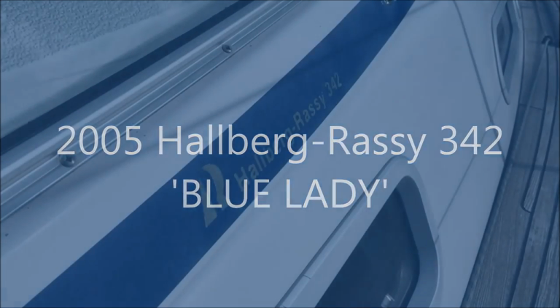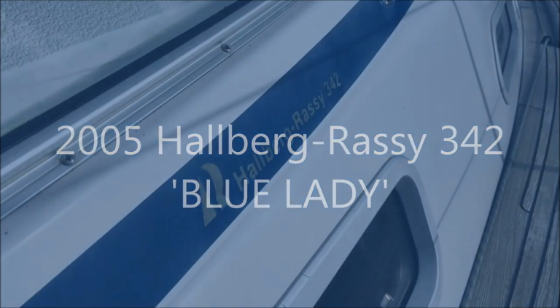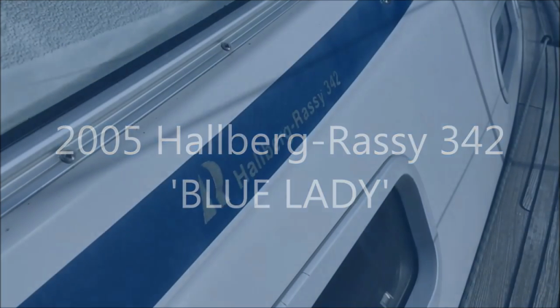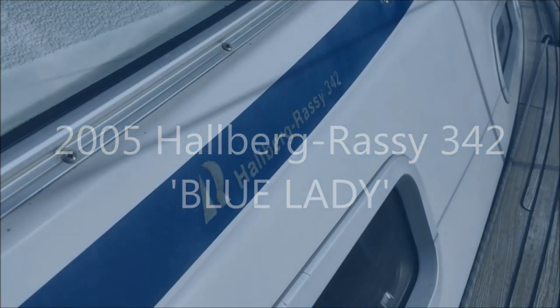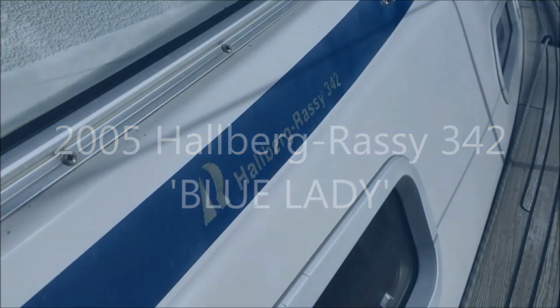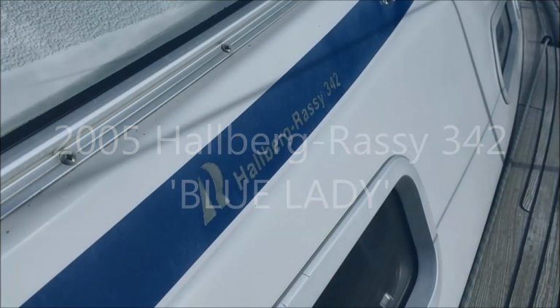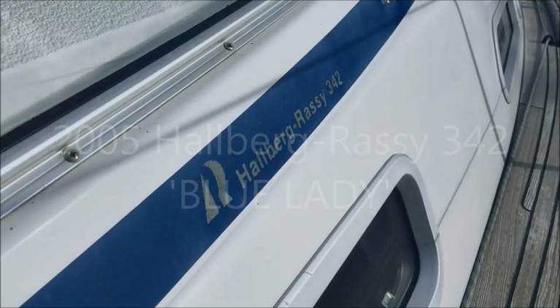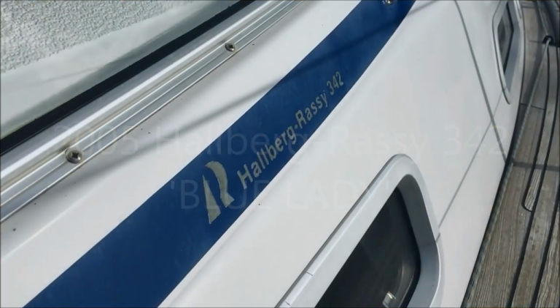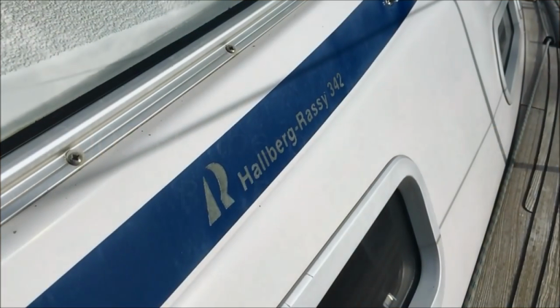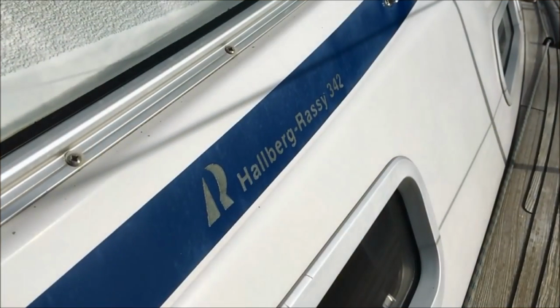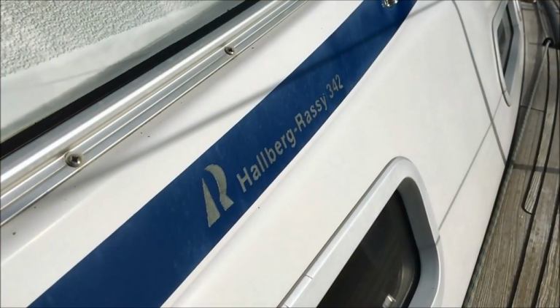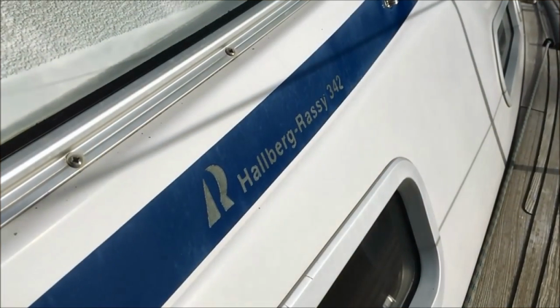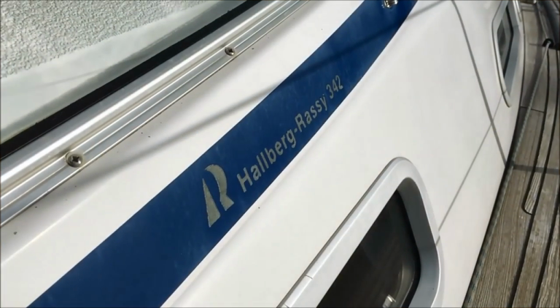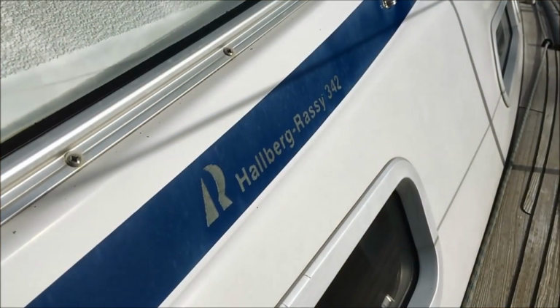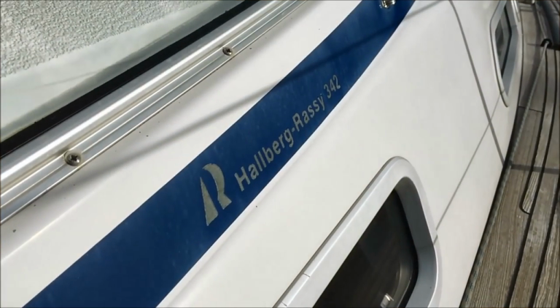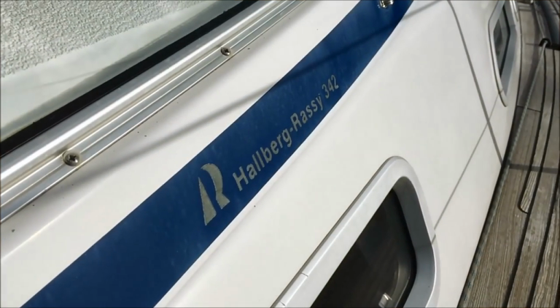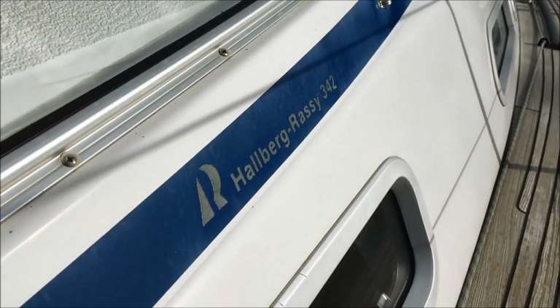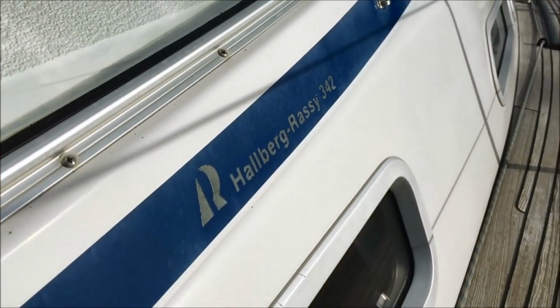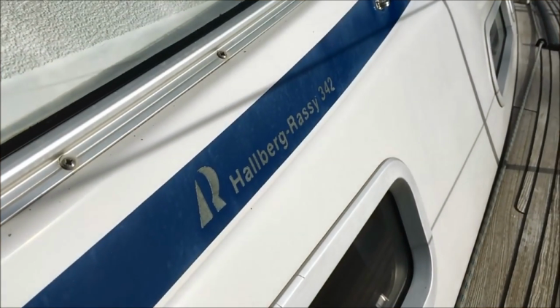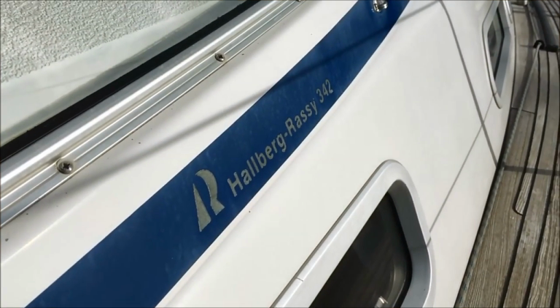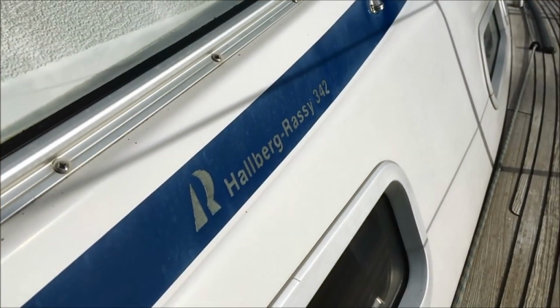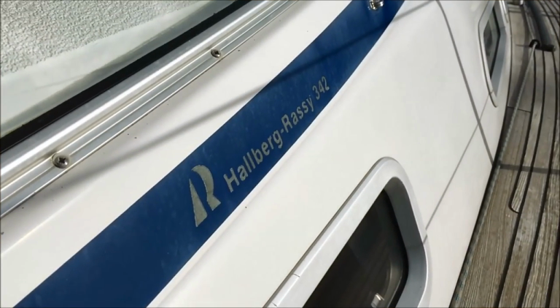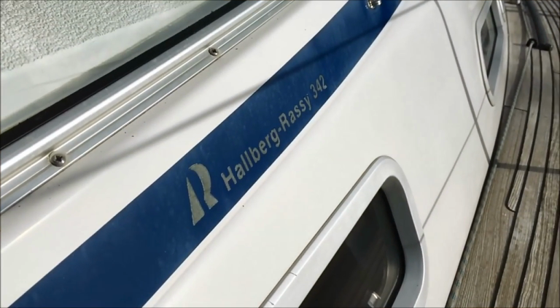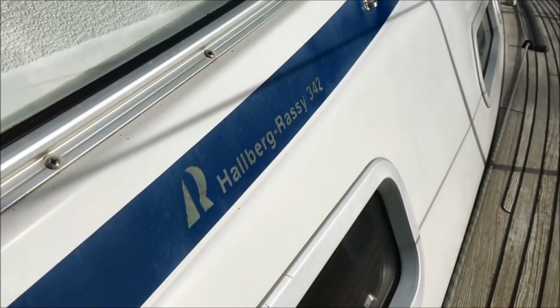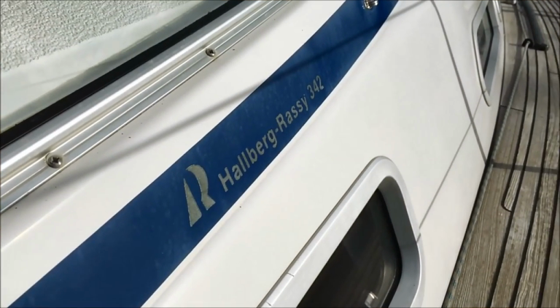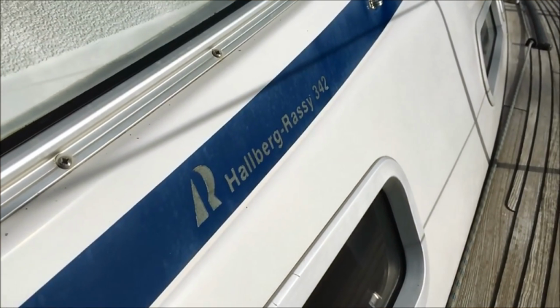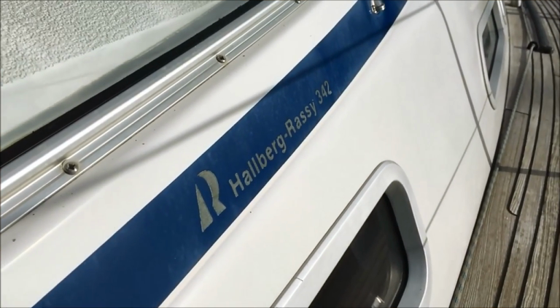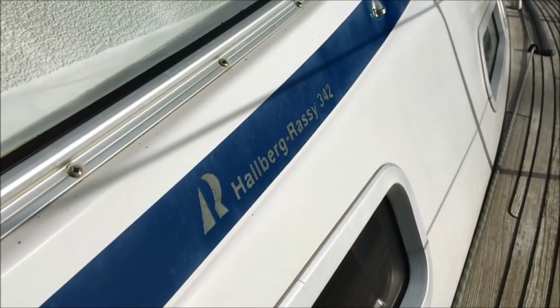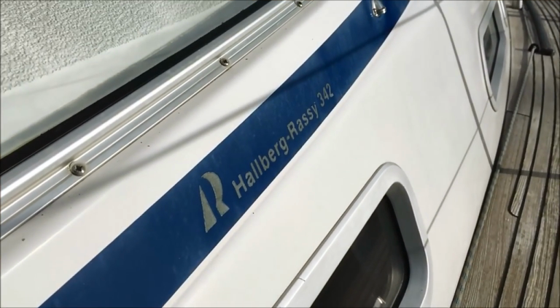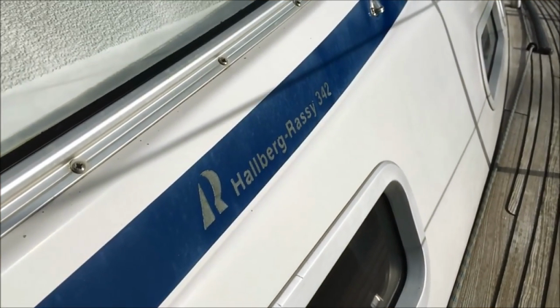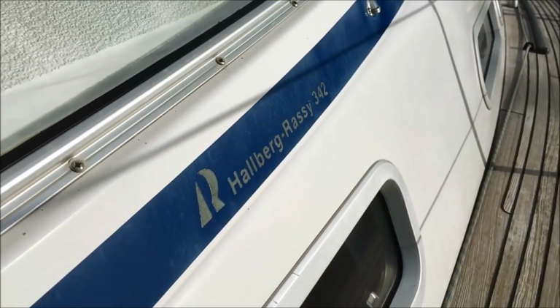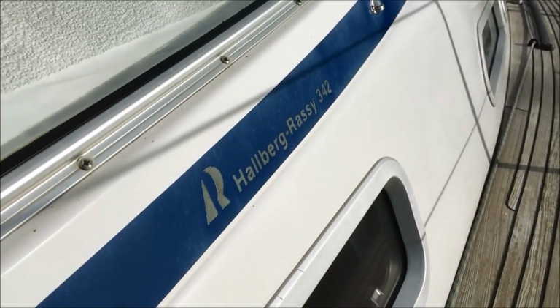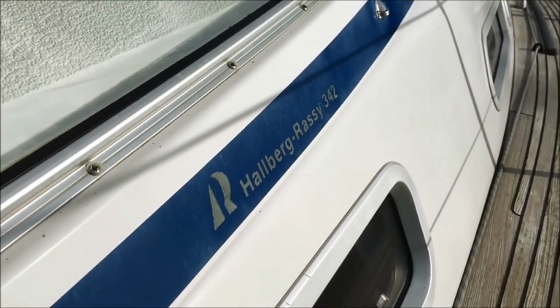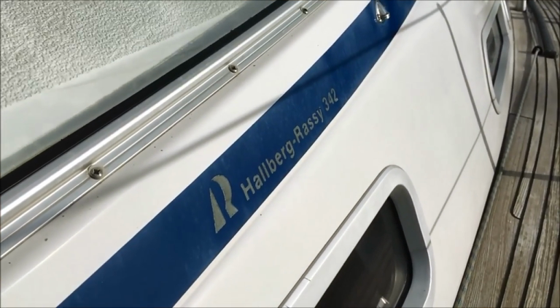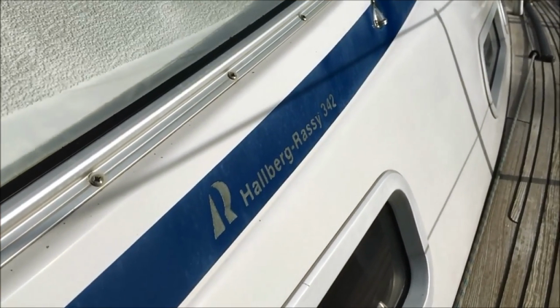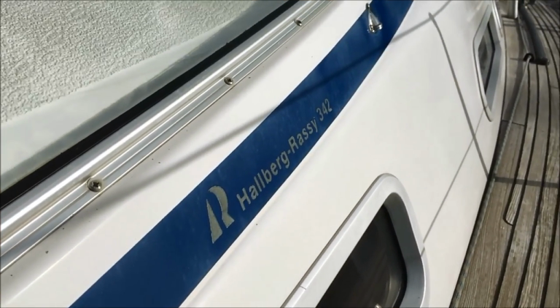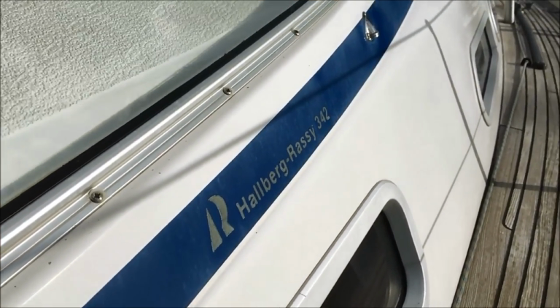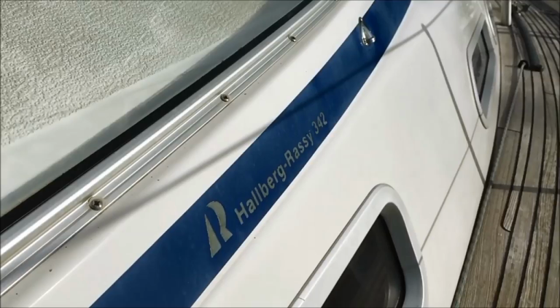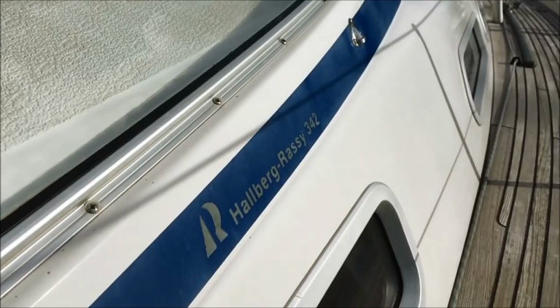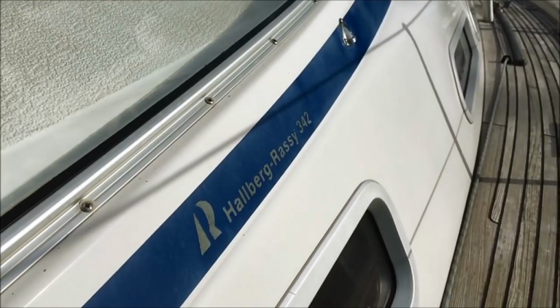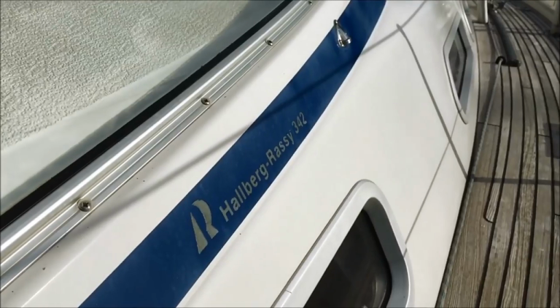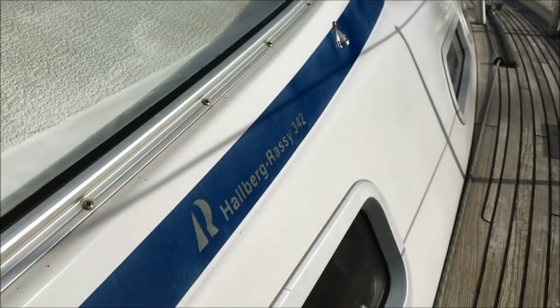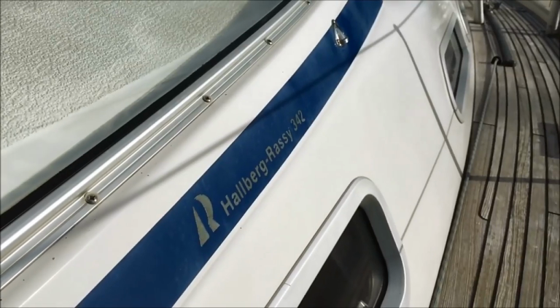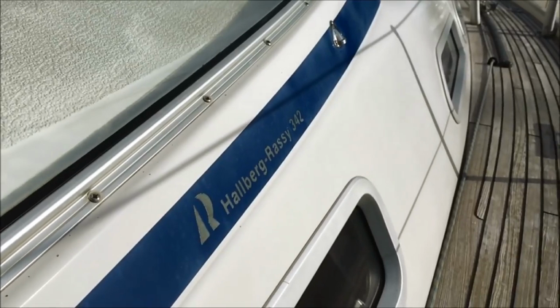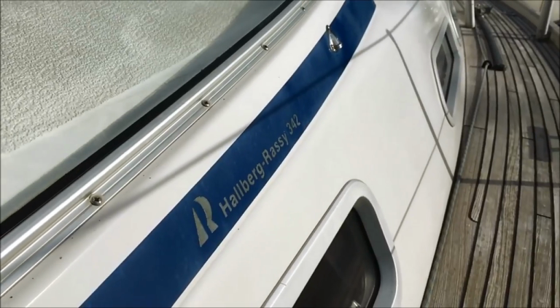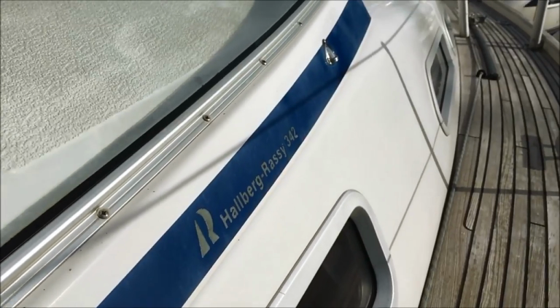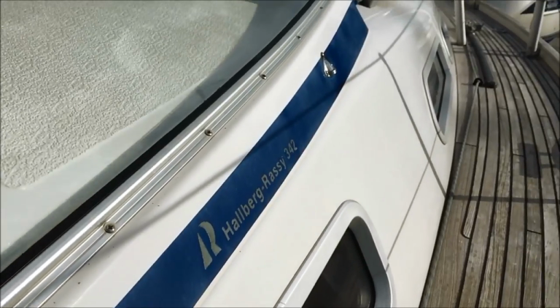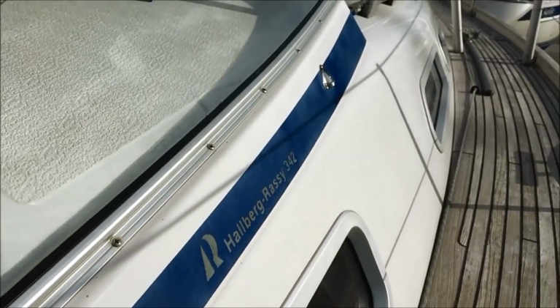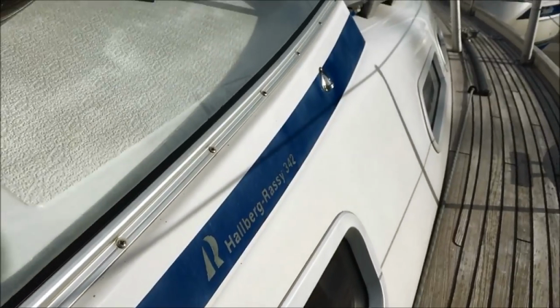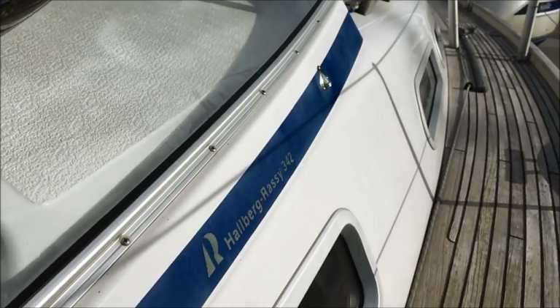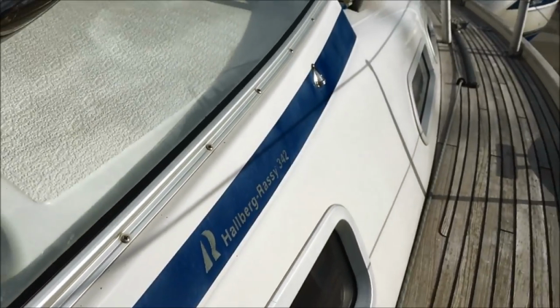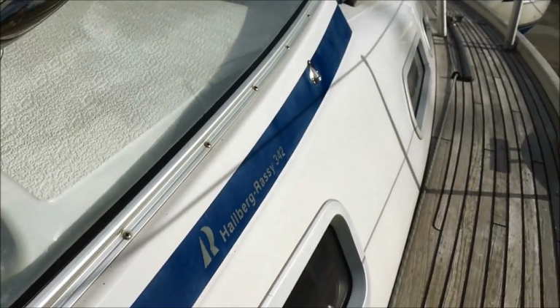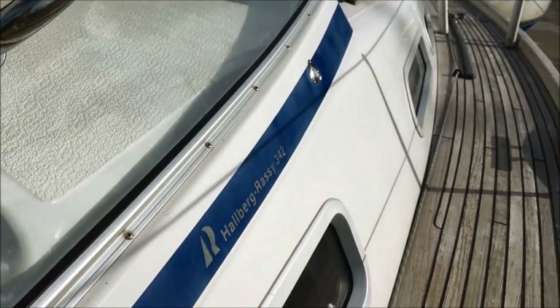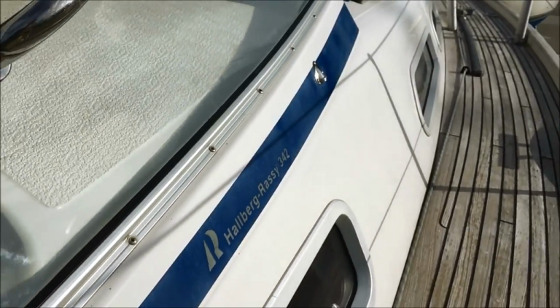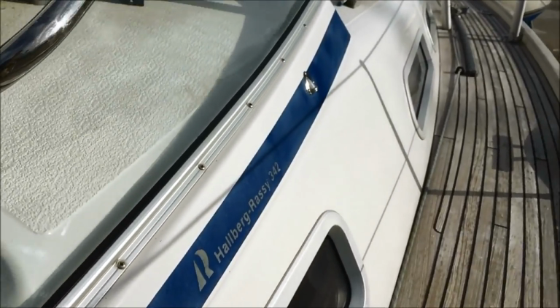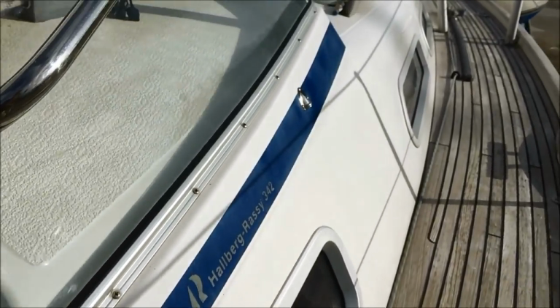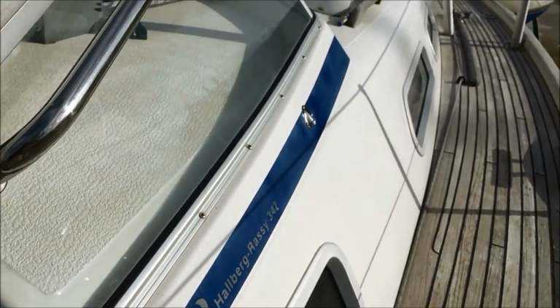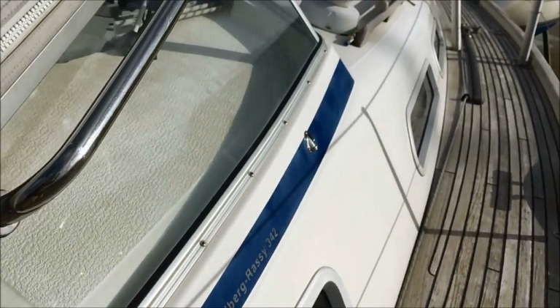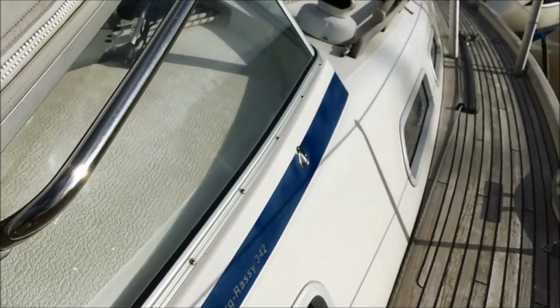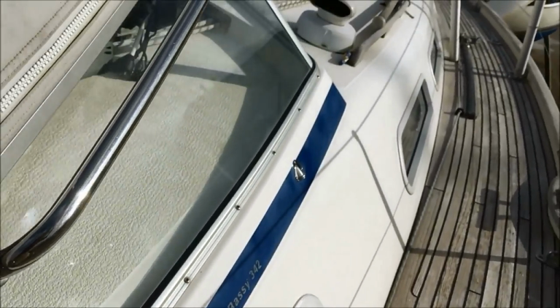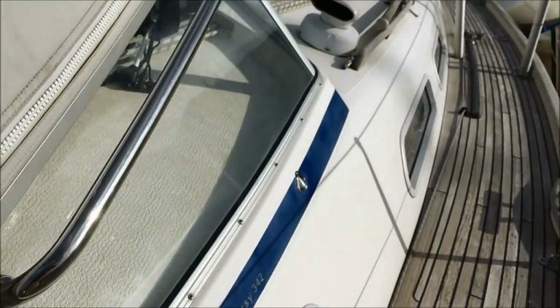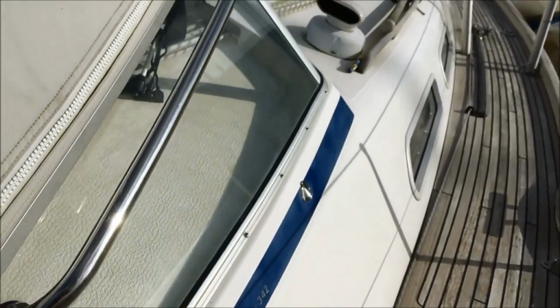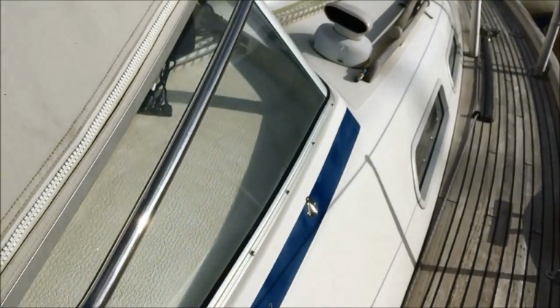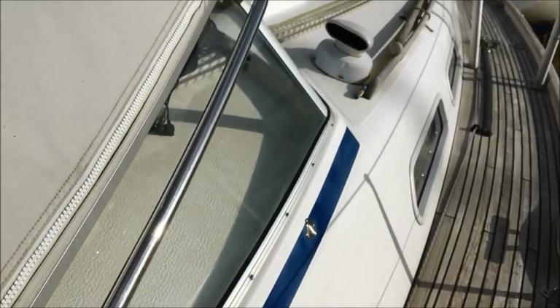Hello and welcome to this short video of Blue Lady, a 2005 Halberas 342.